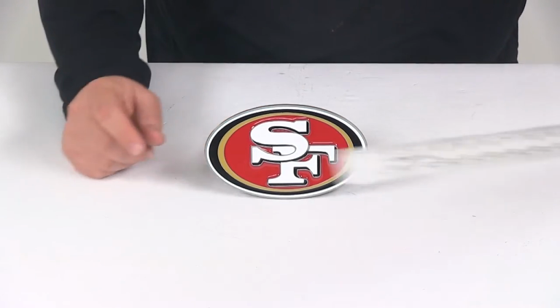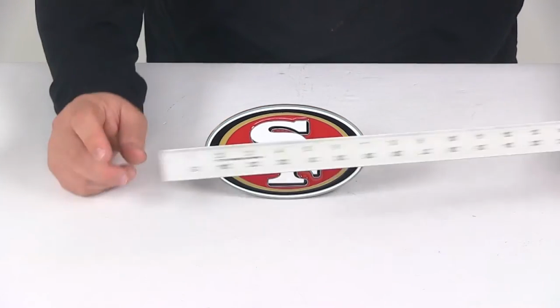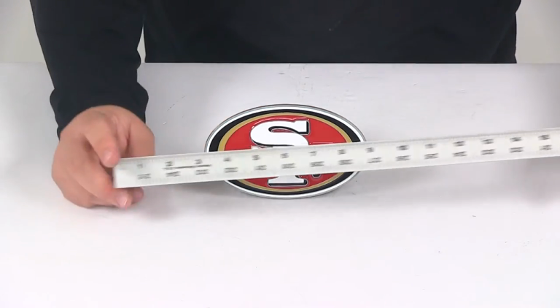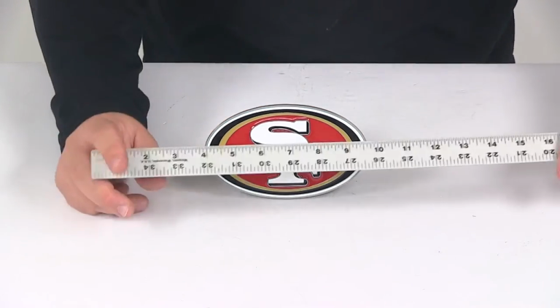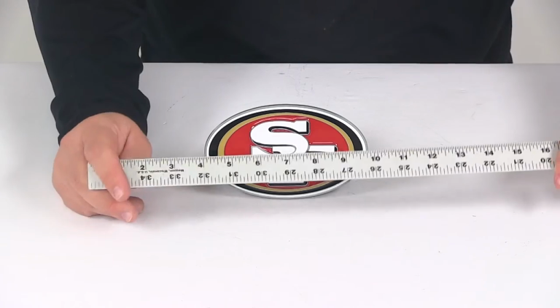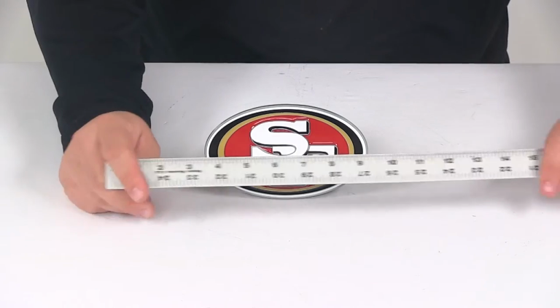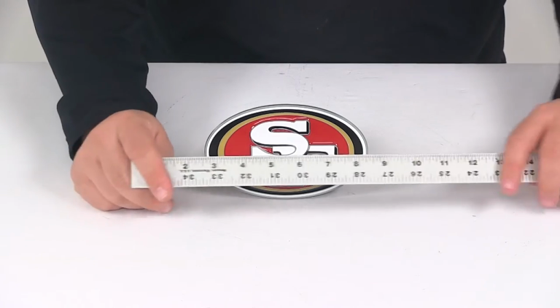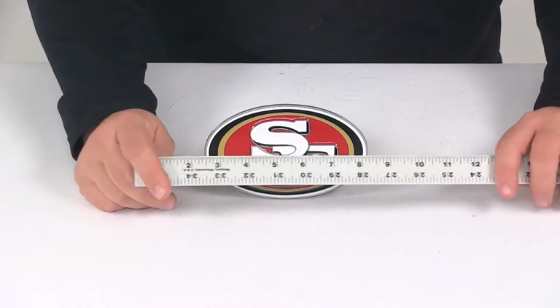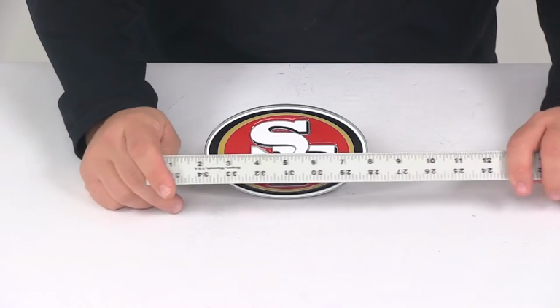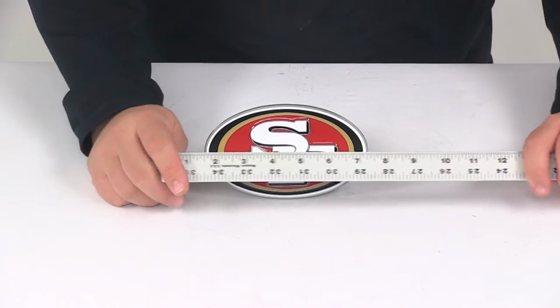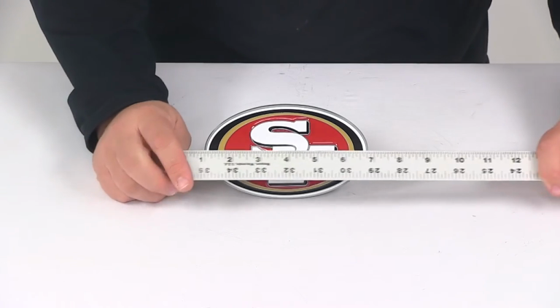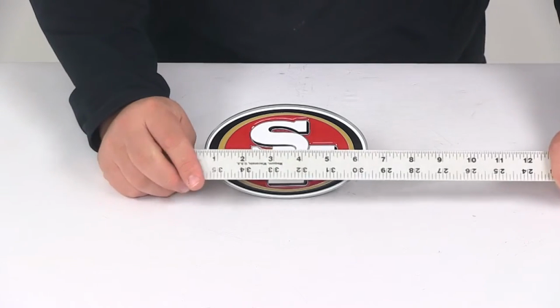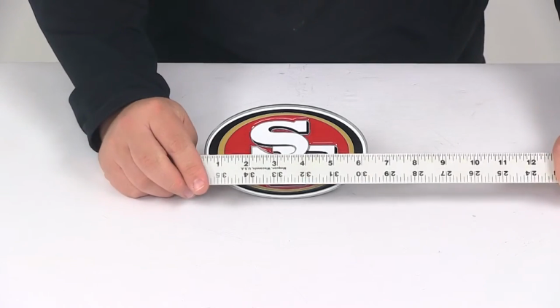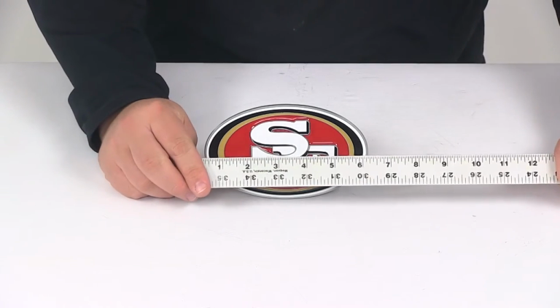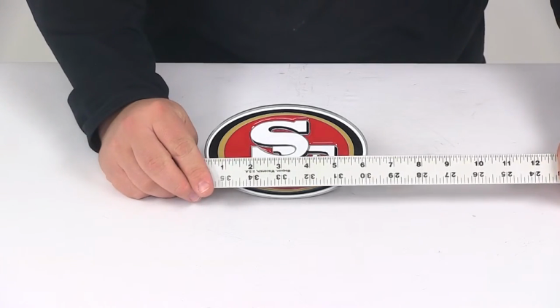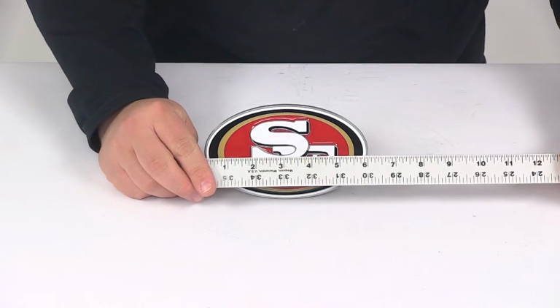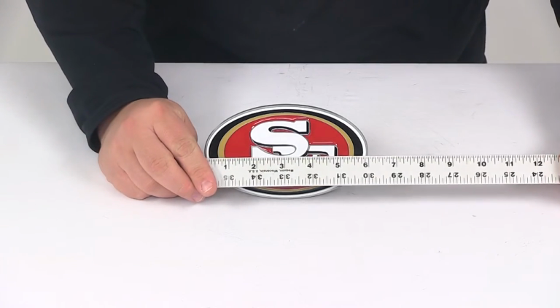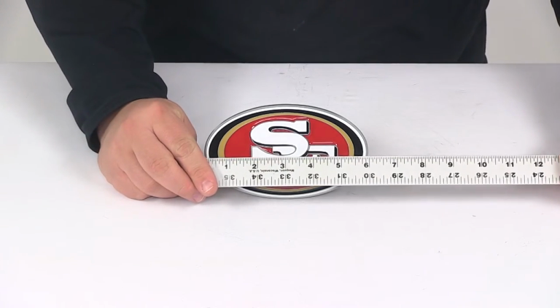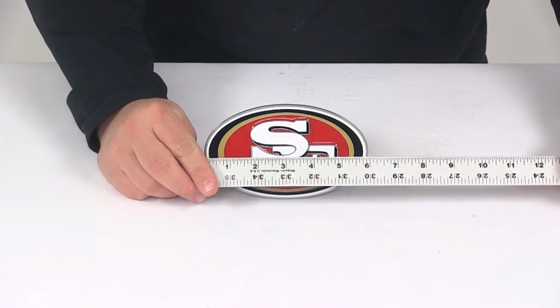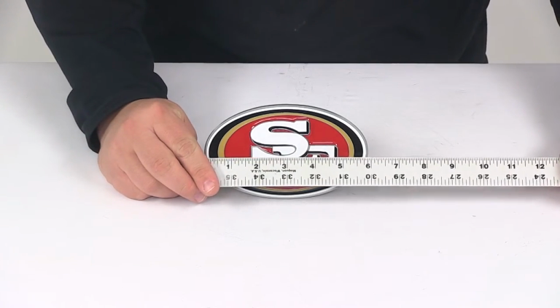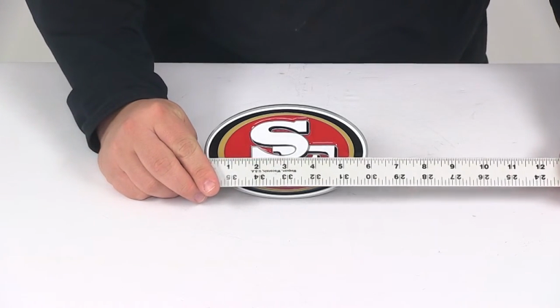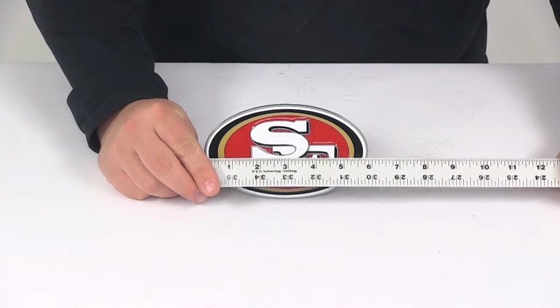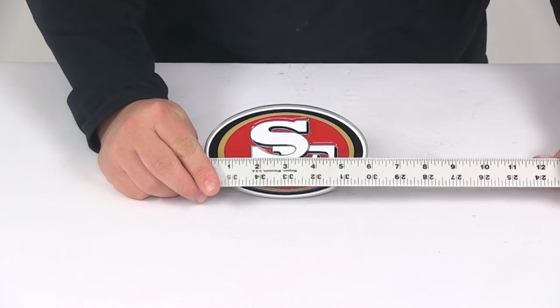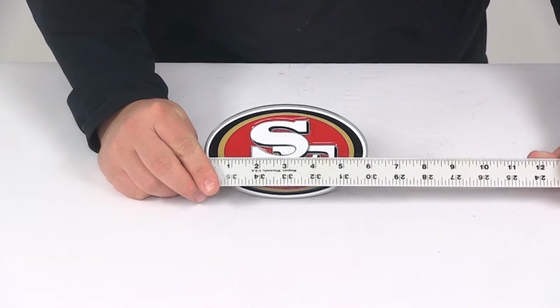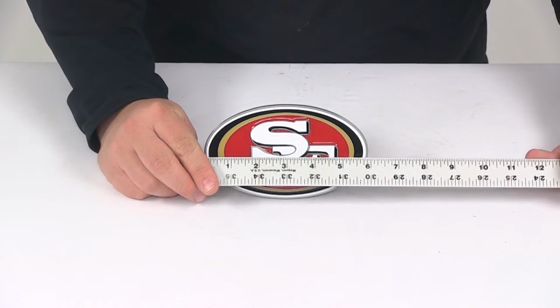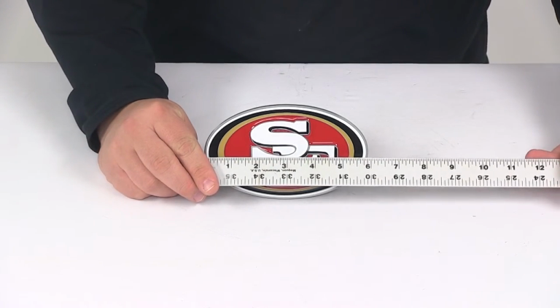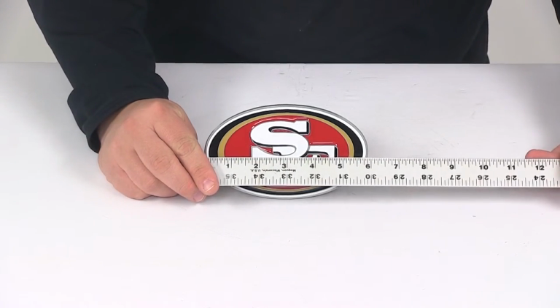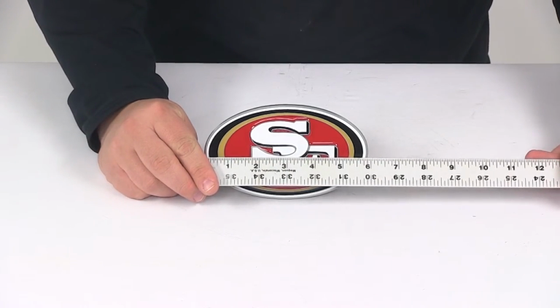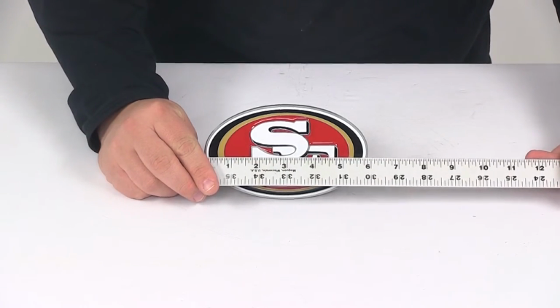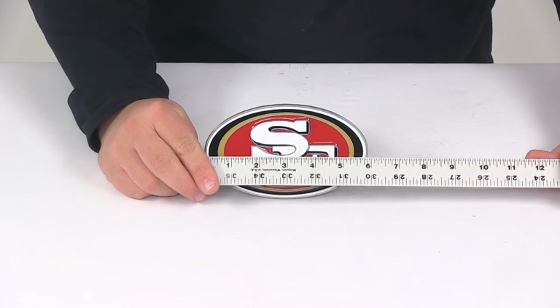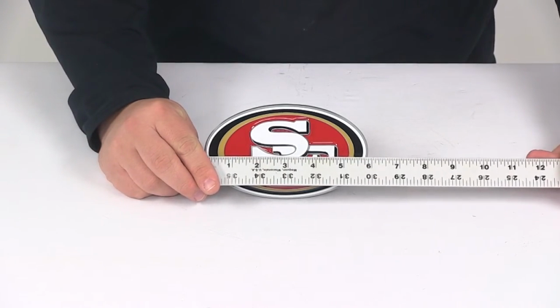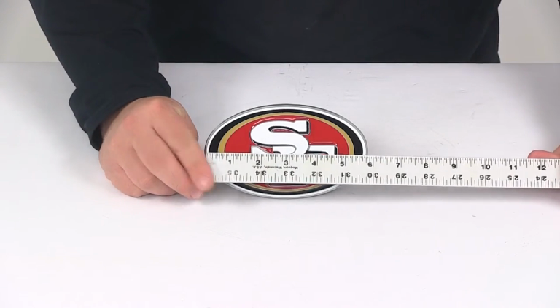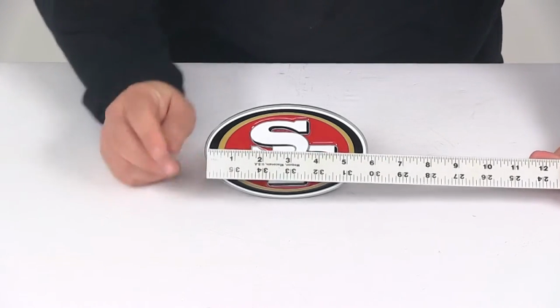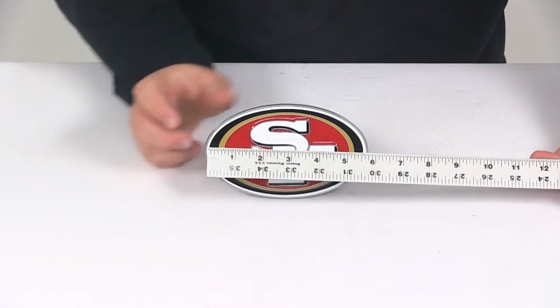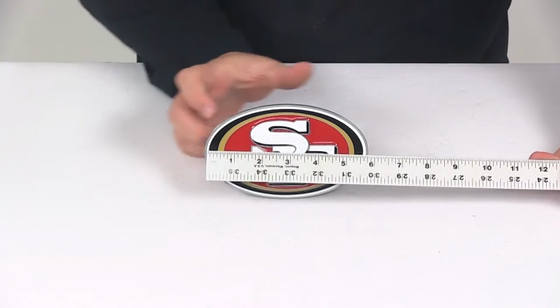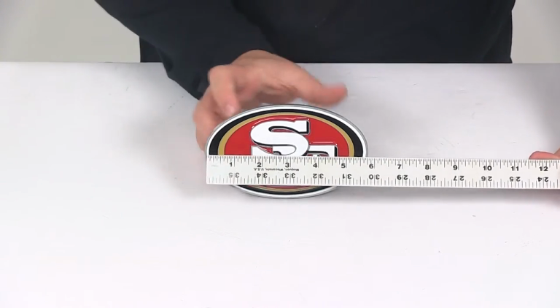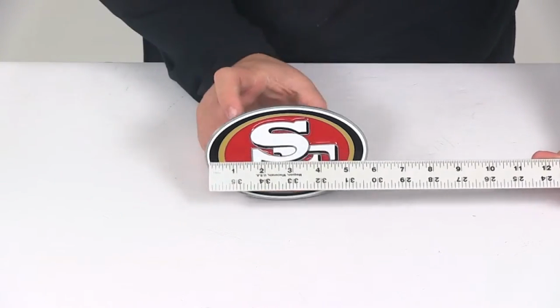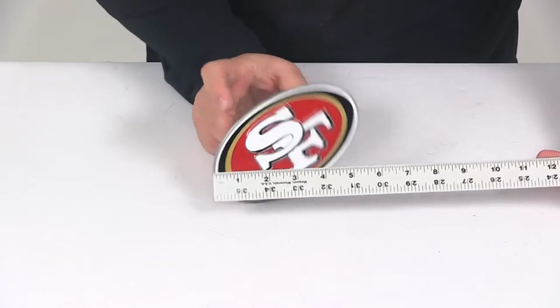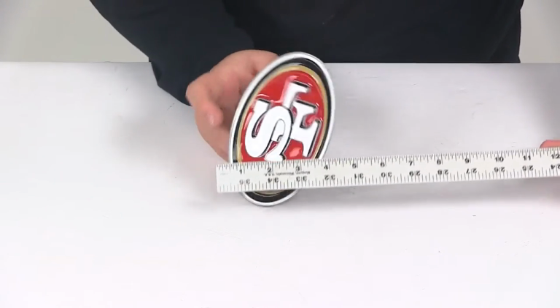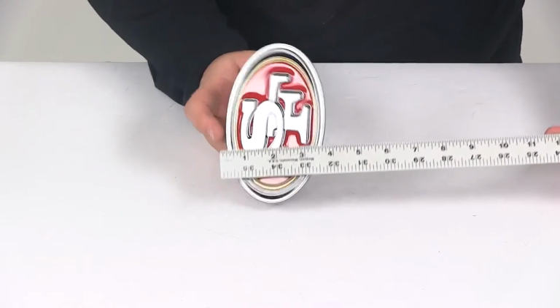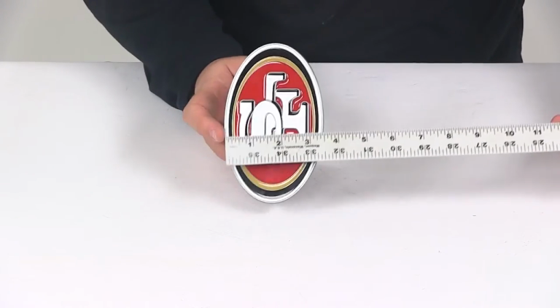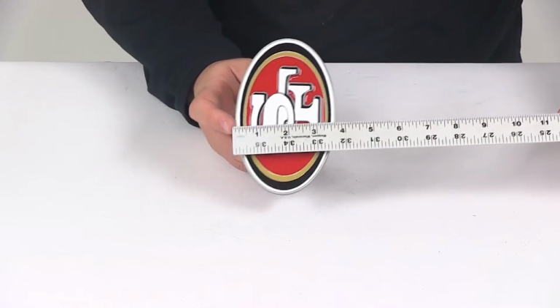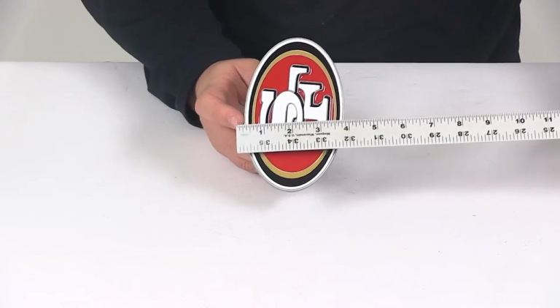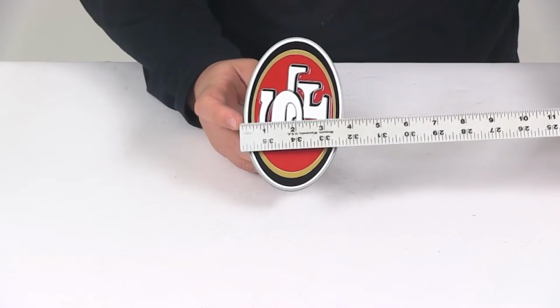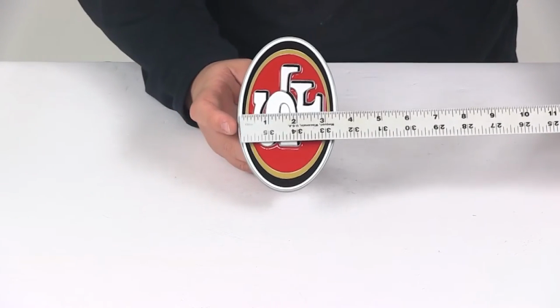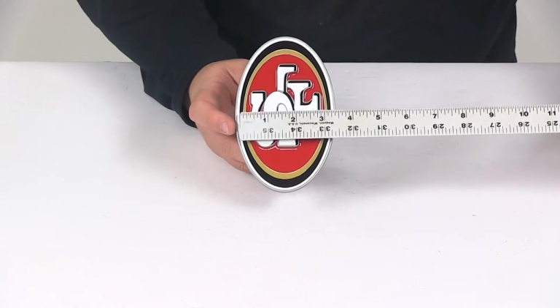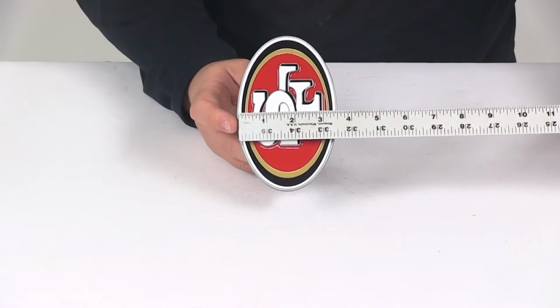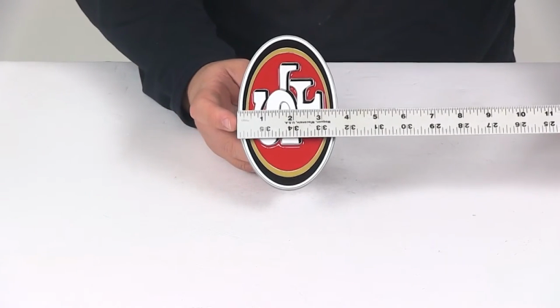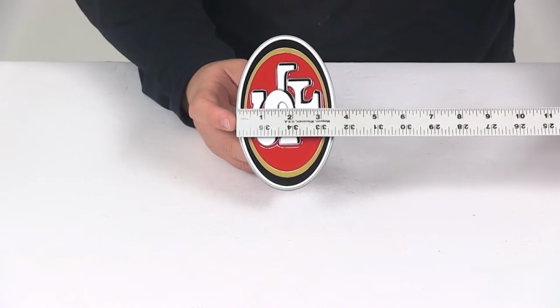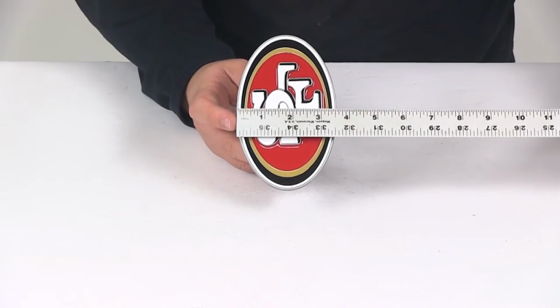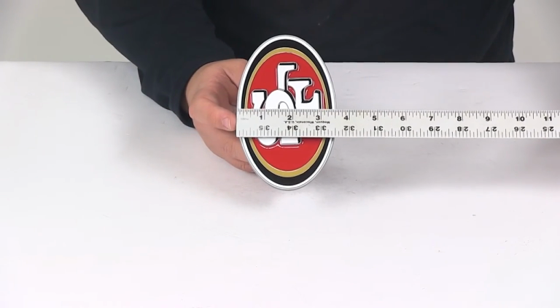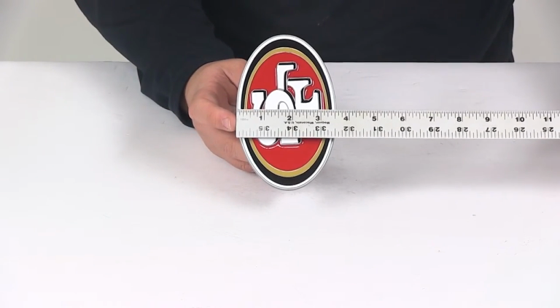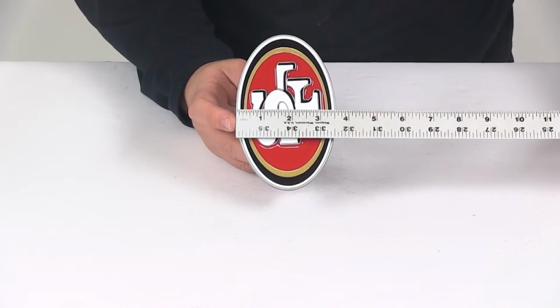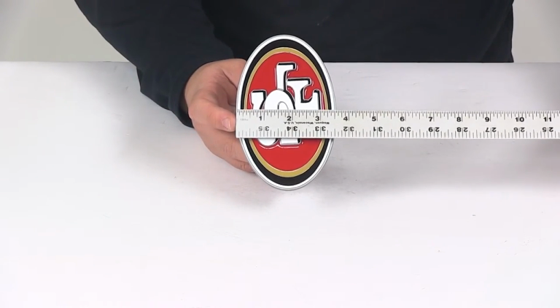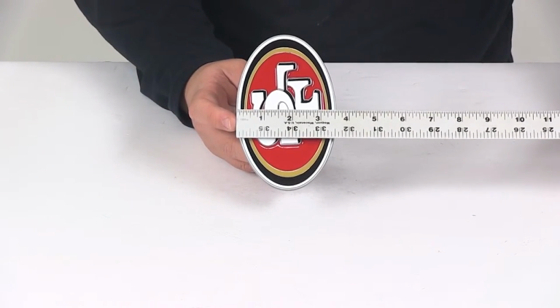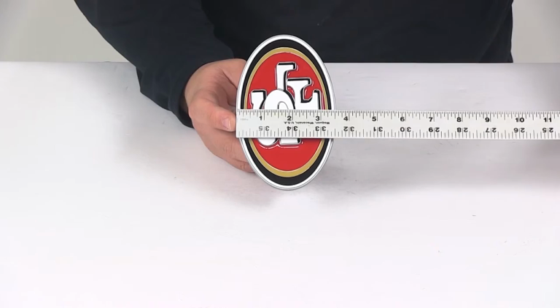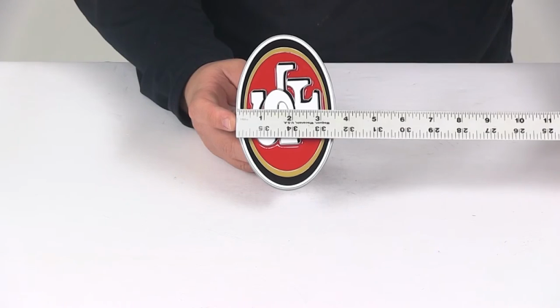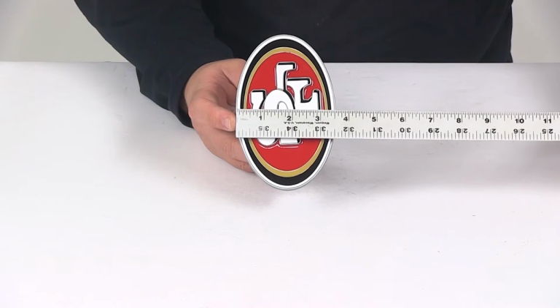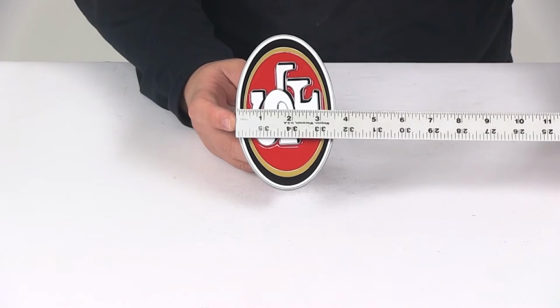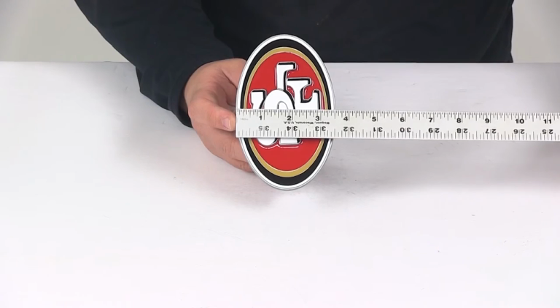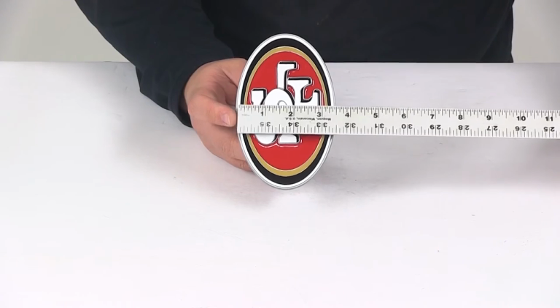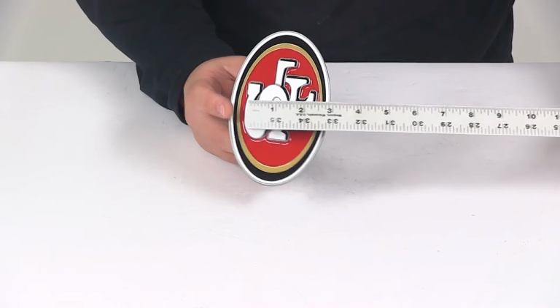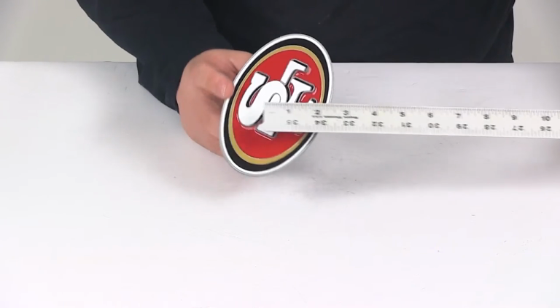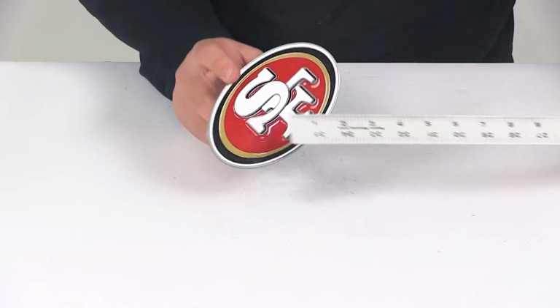The face is going to give us an overall width measurement of about six inches and then a height measurement of about three and a half inches.